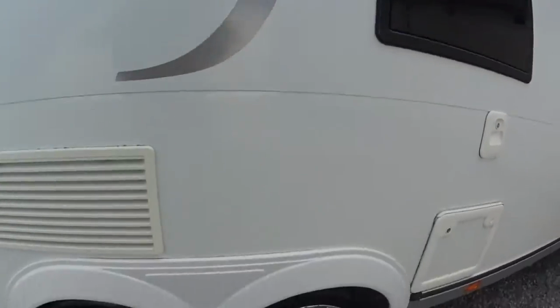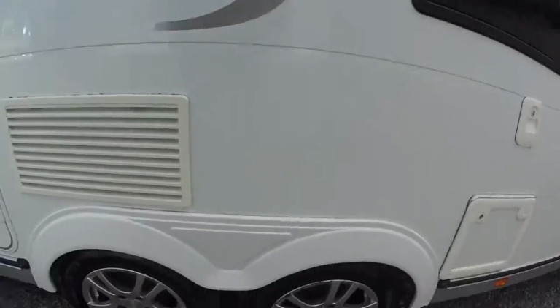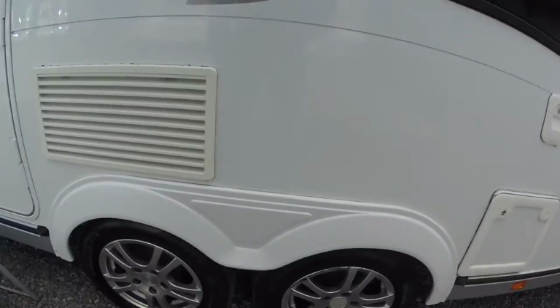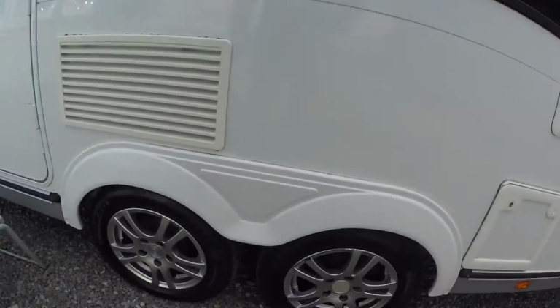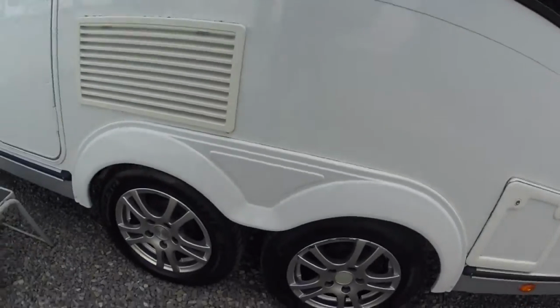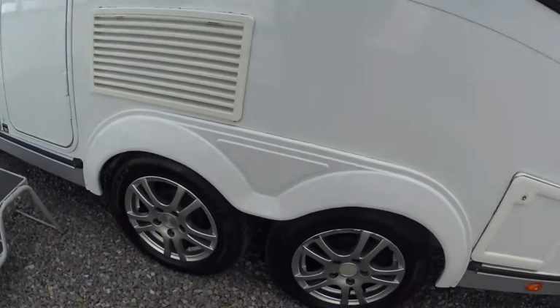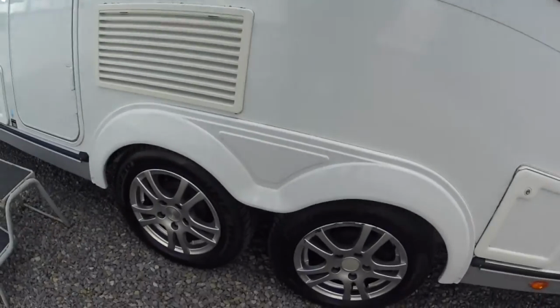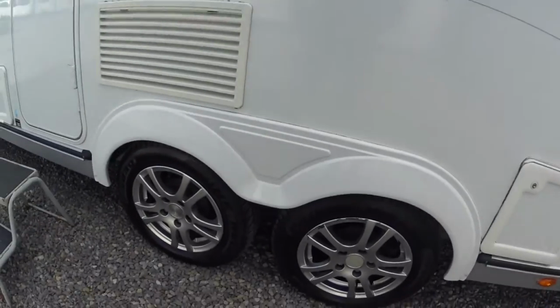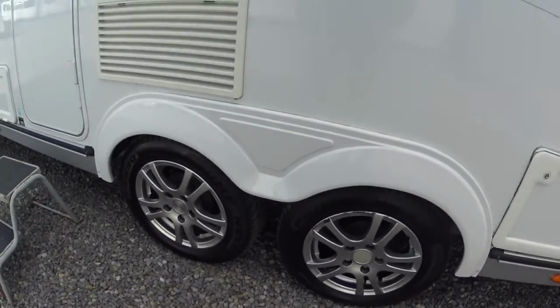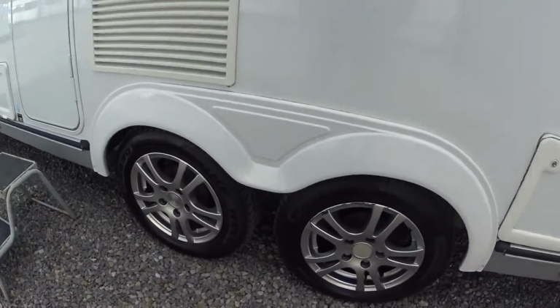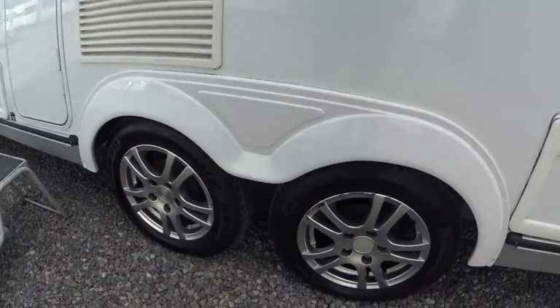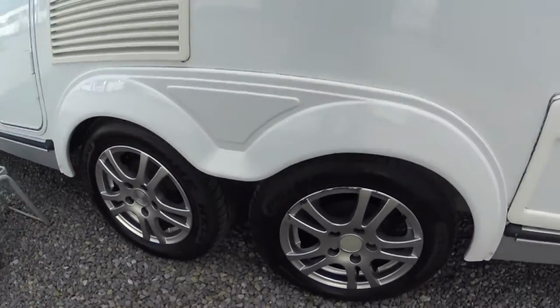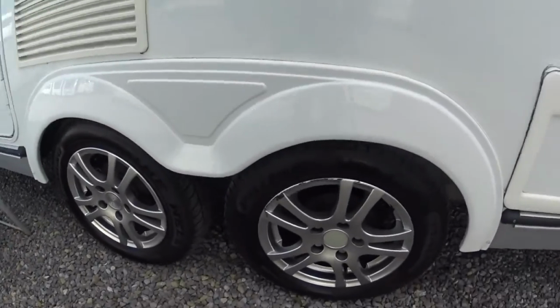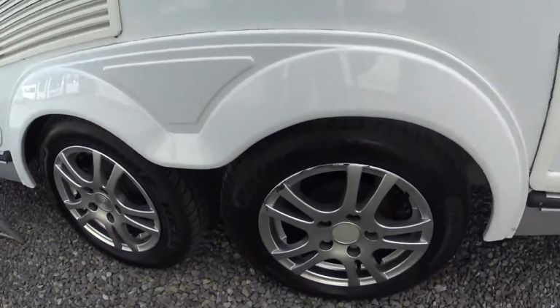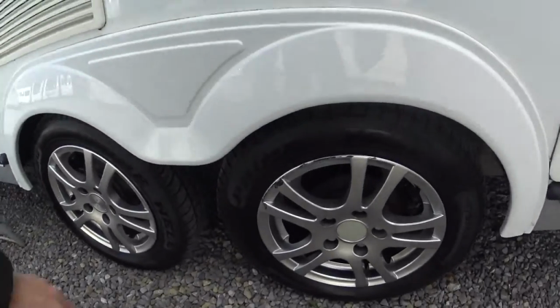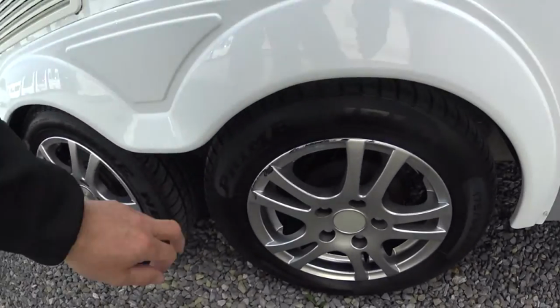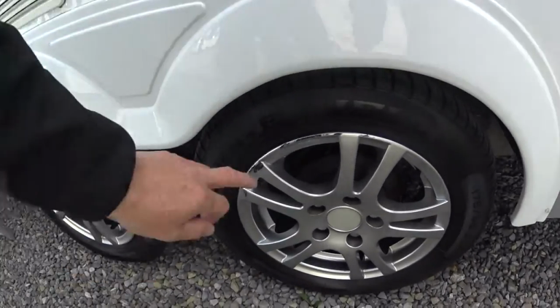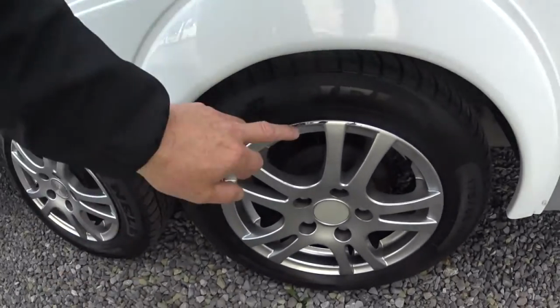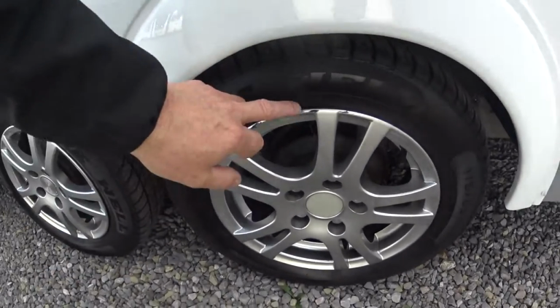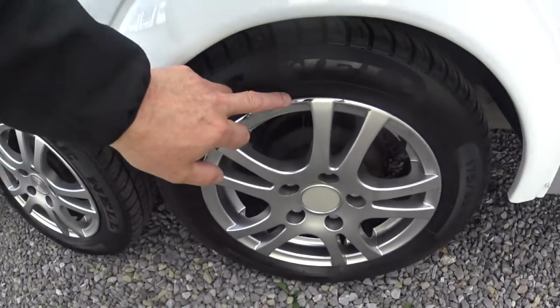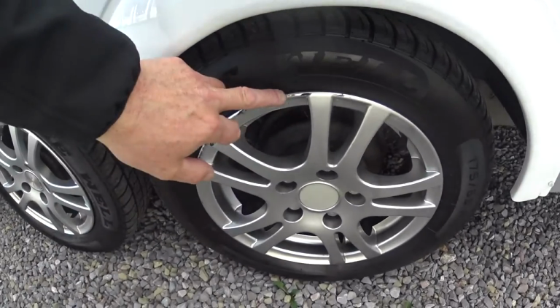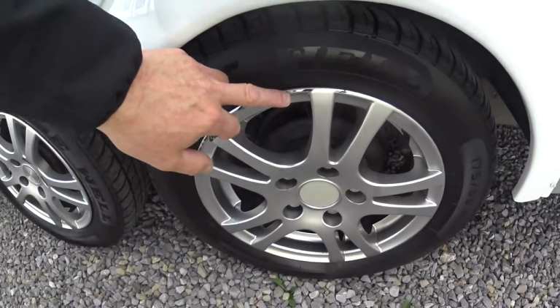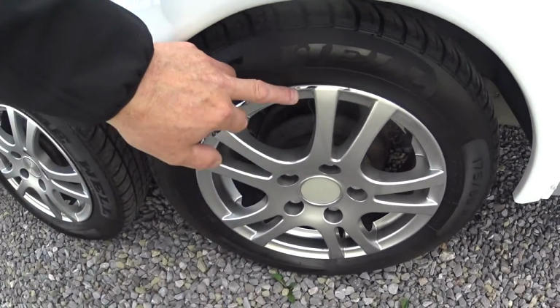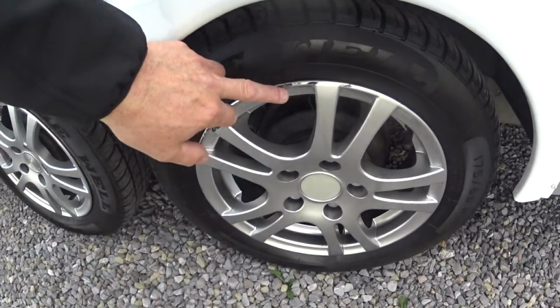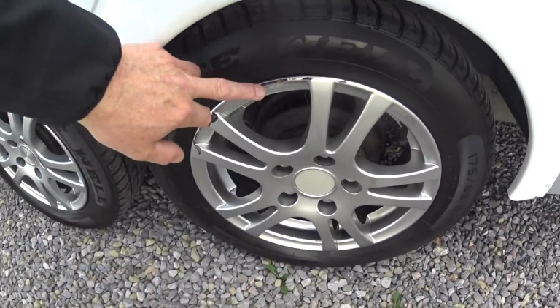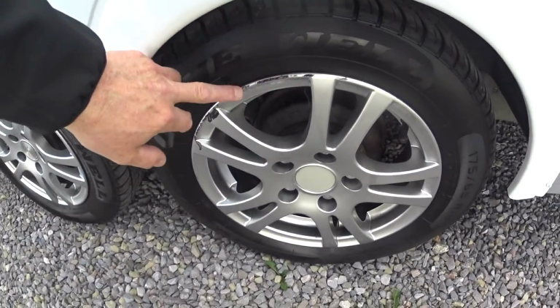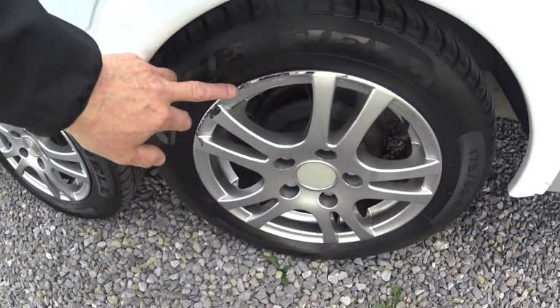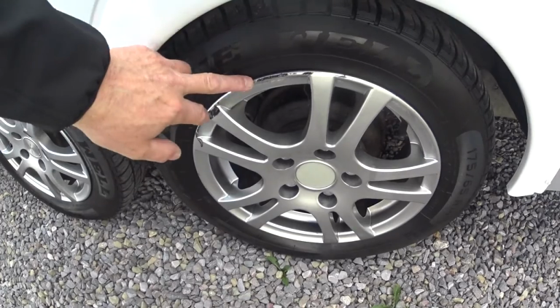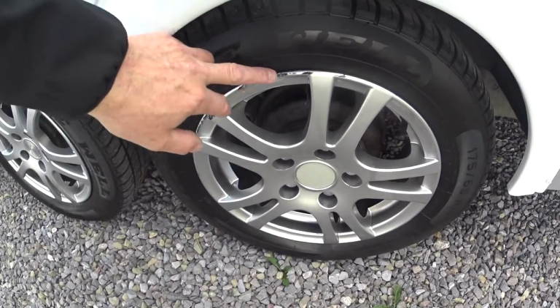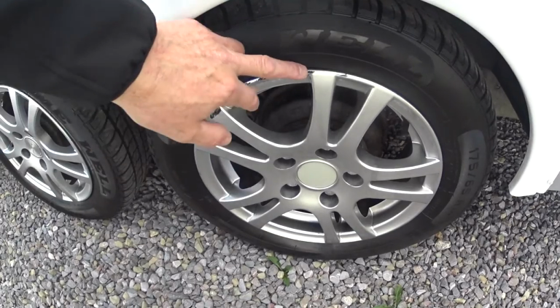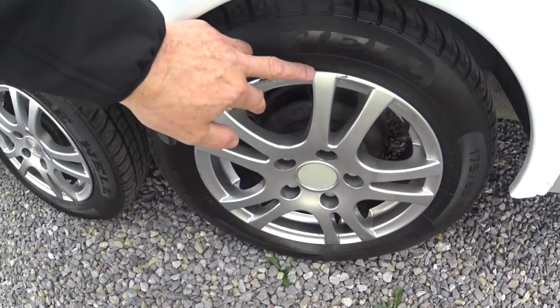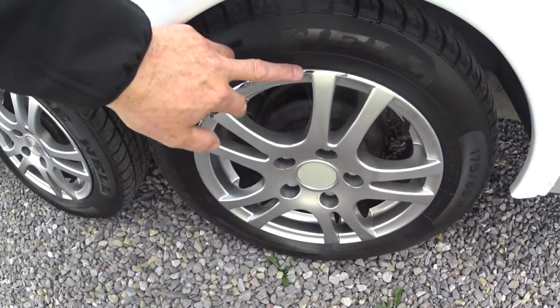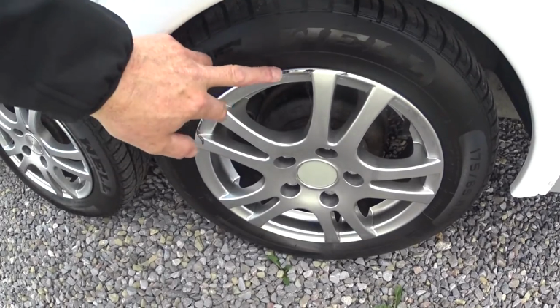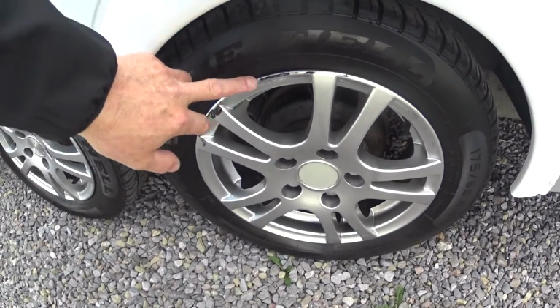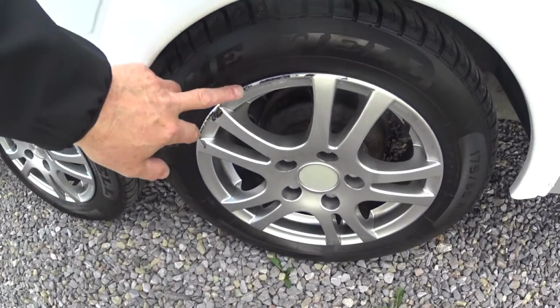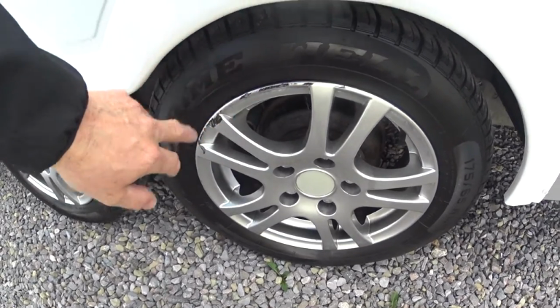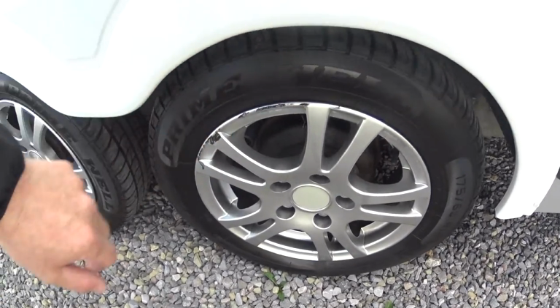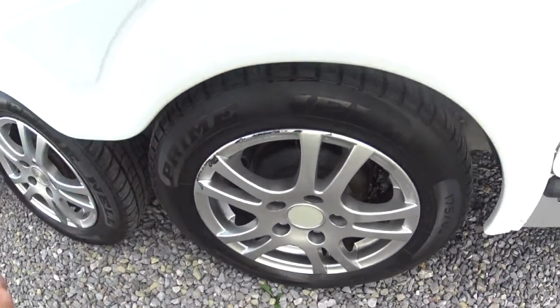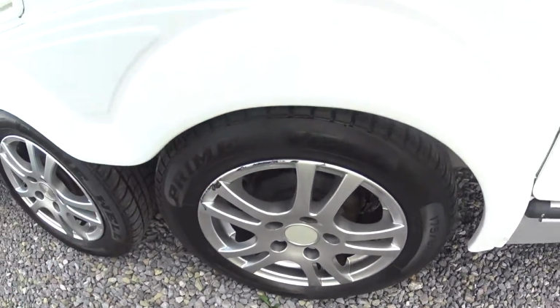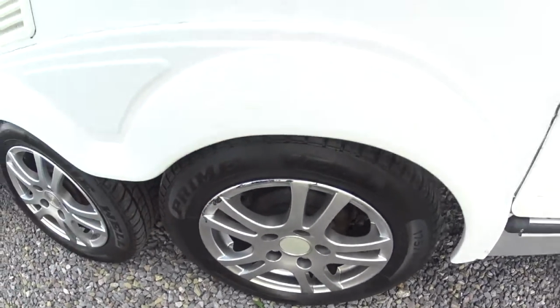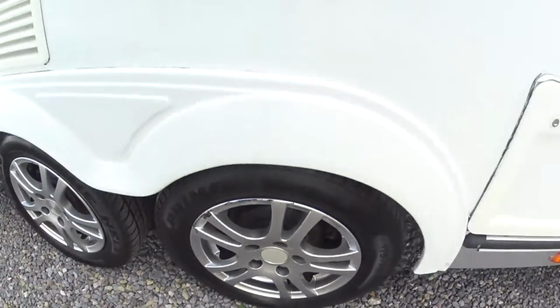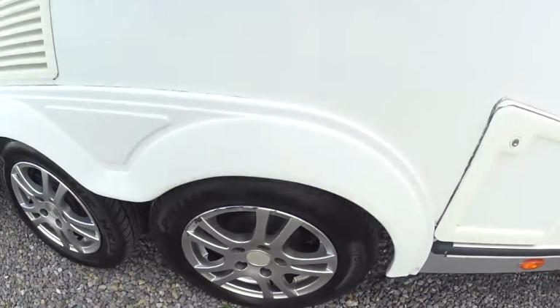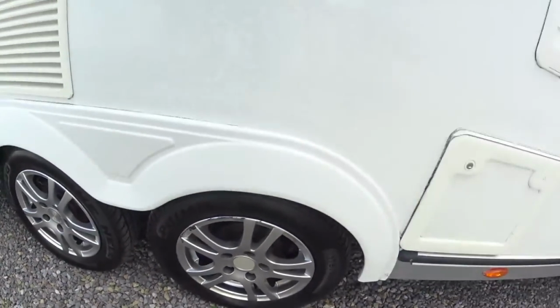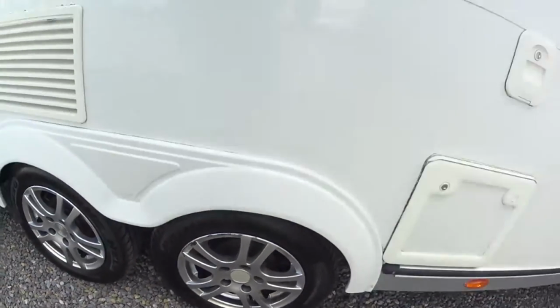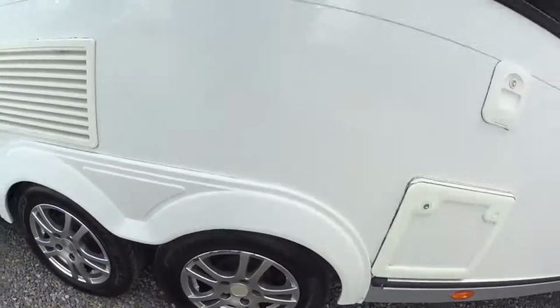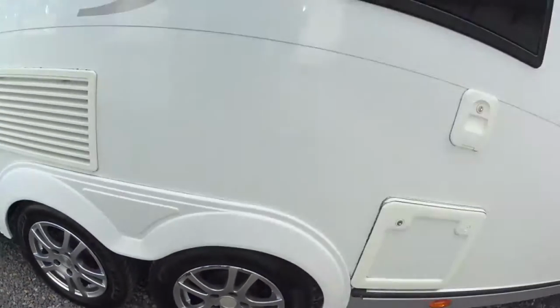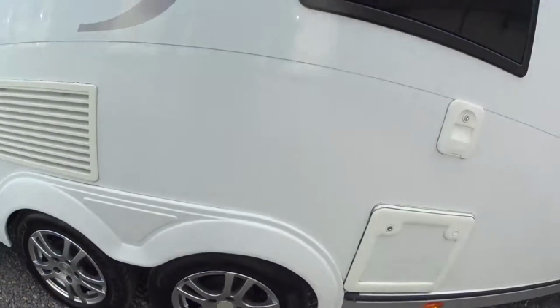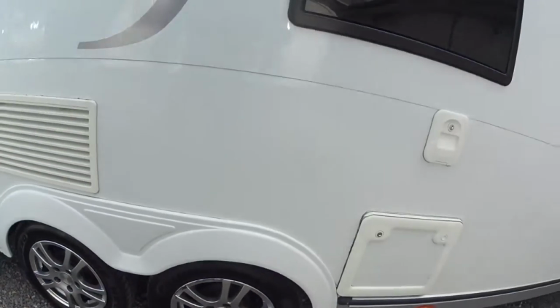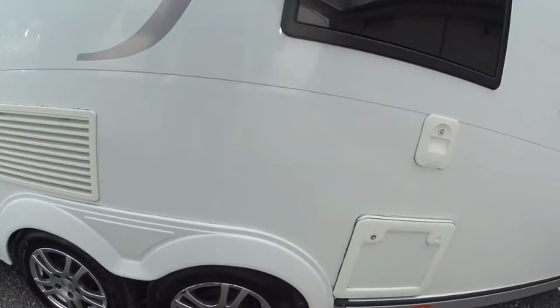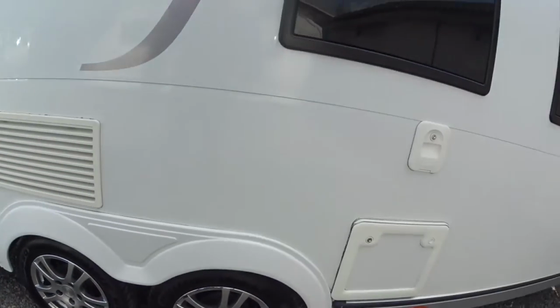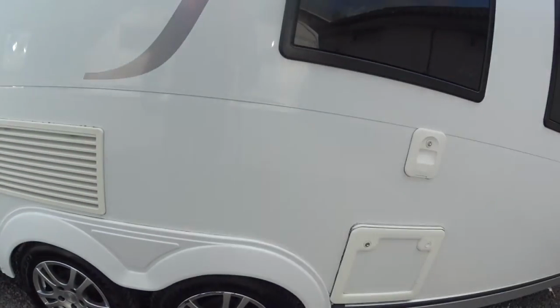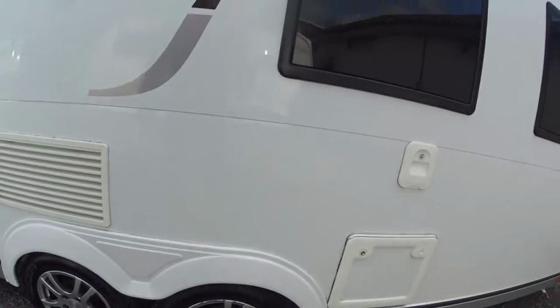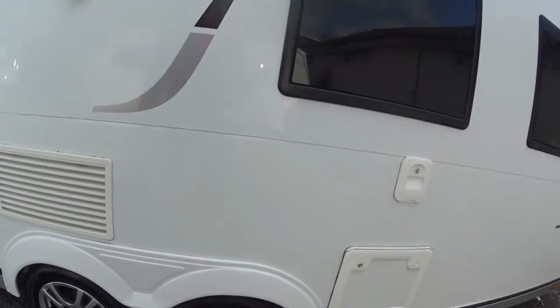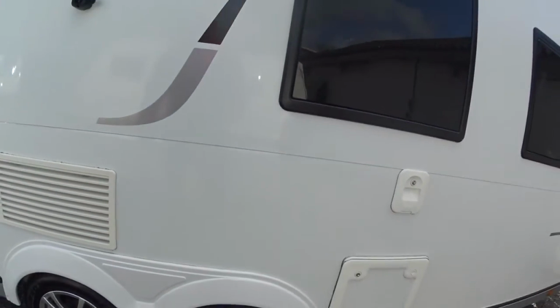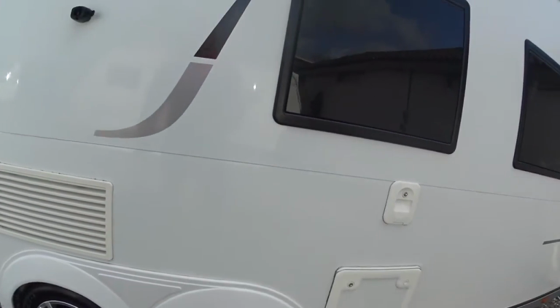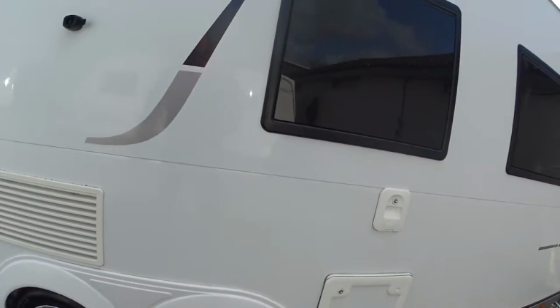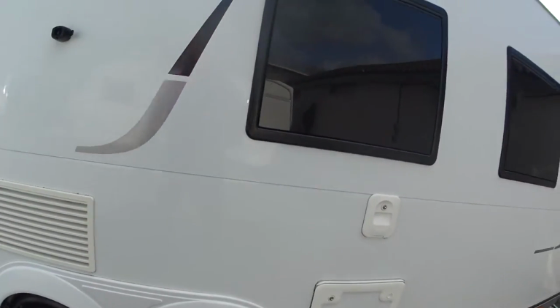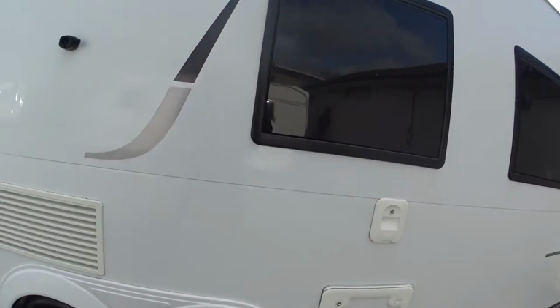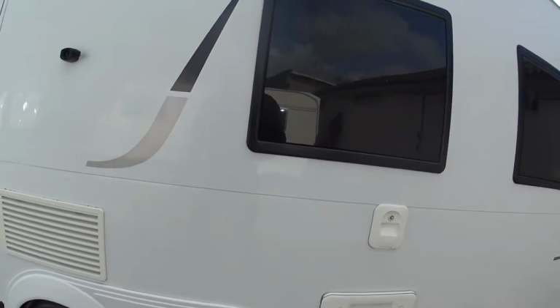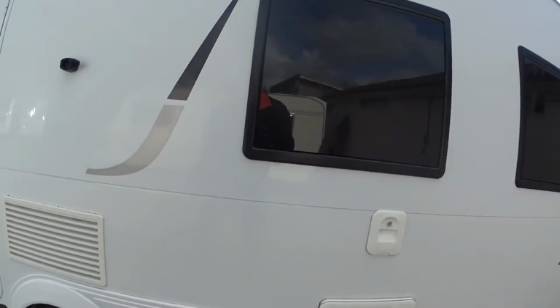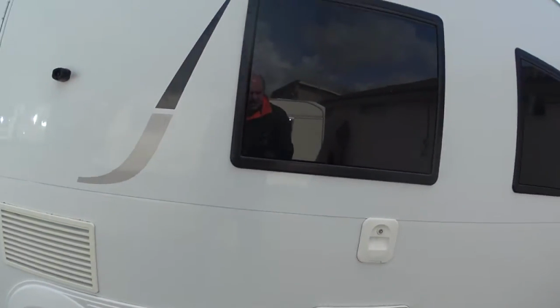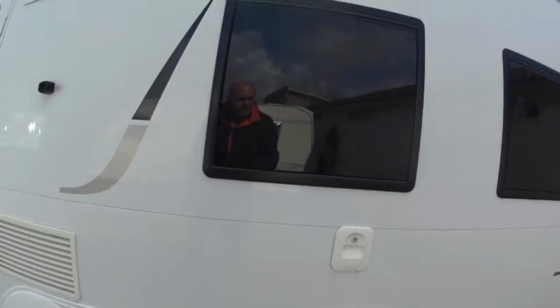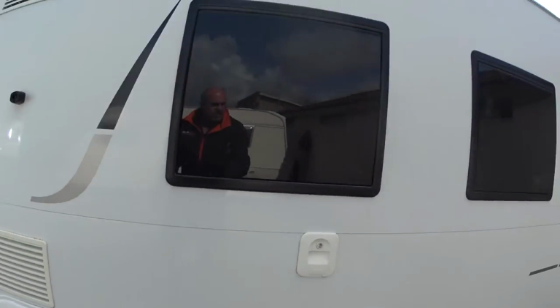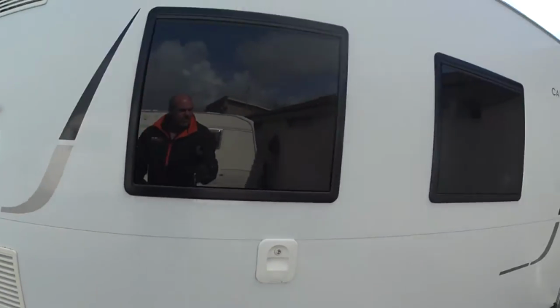Alloy wheels all the way around. This one has got a slight curb mark on it — can you see that one there? It'll look better once we get the black off.